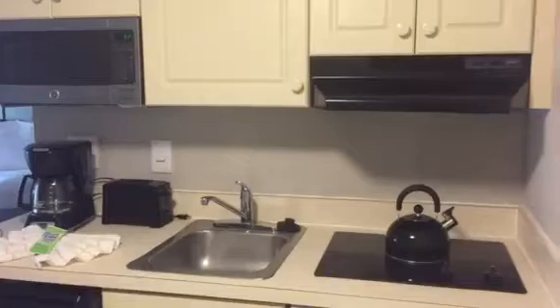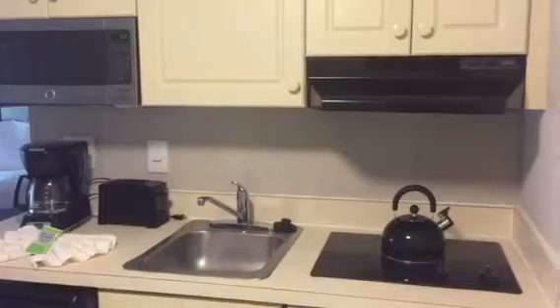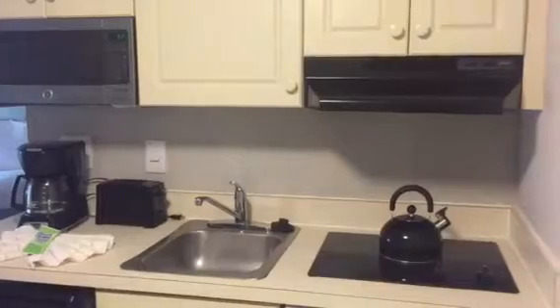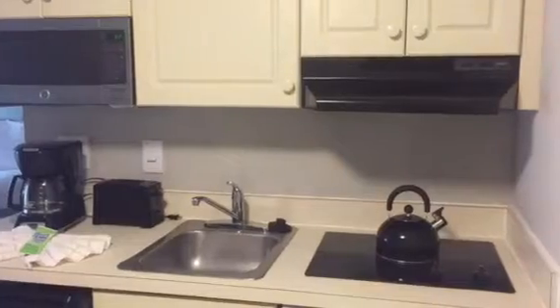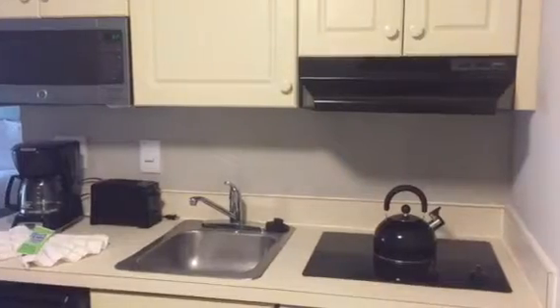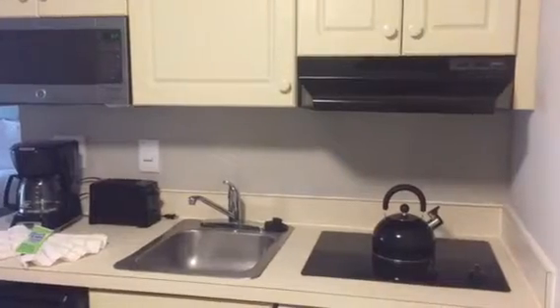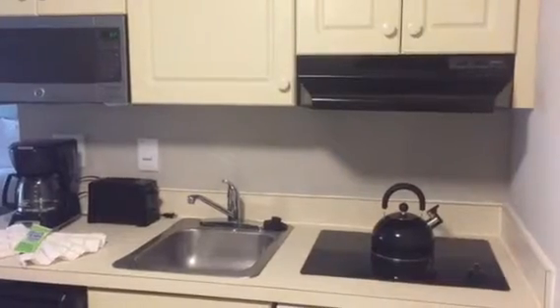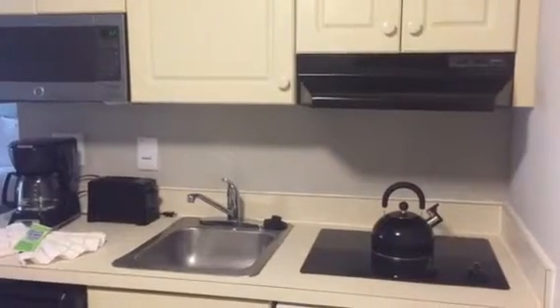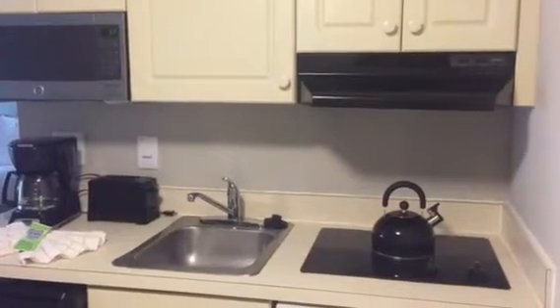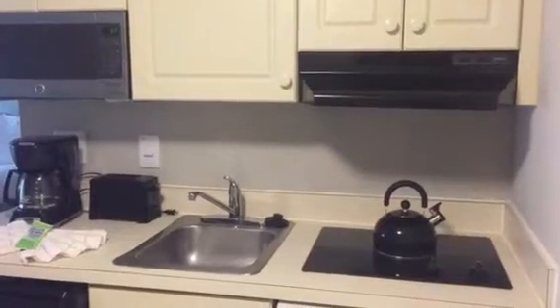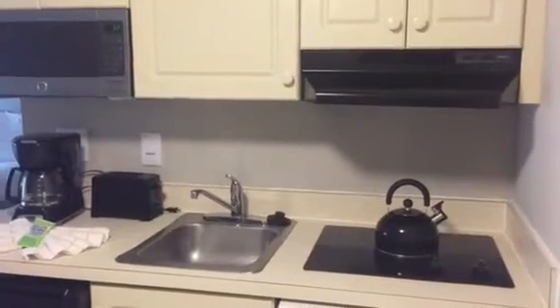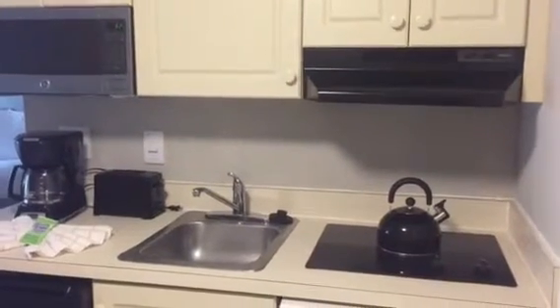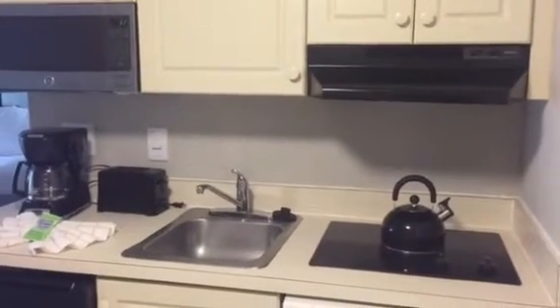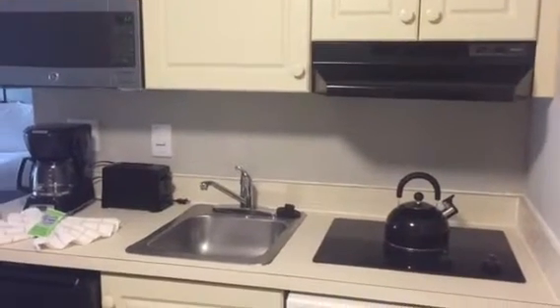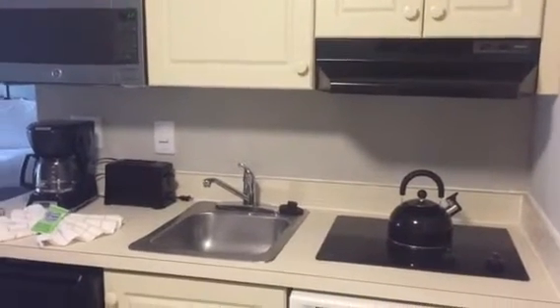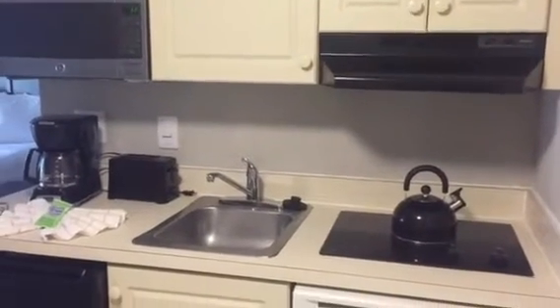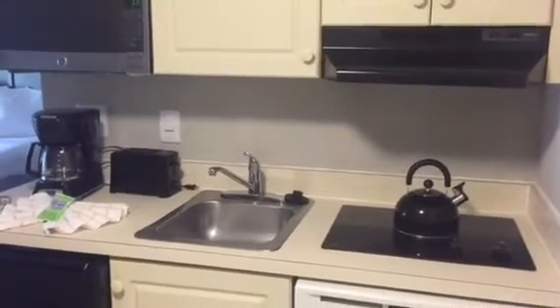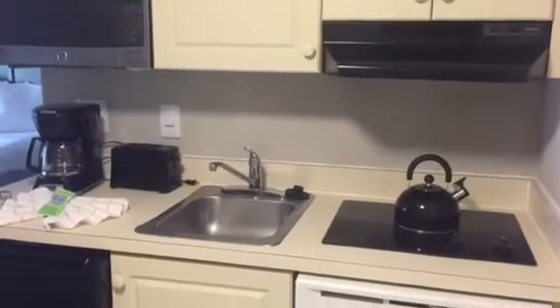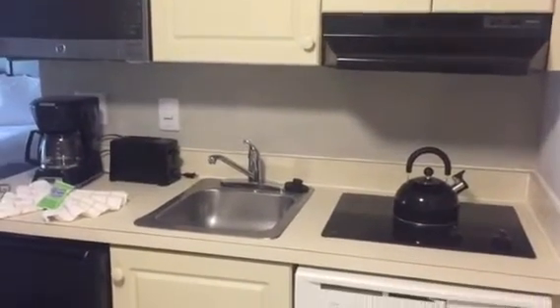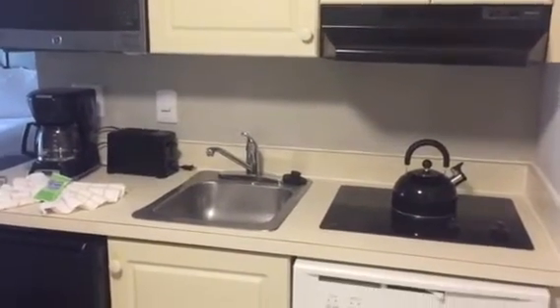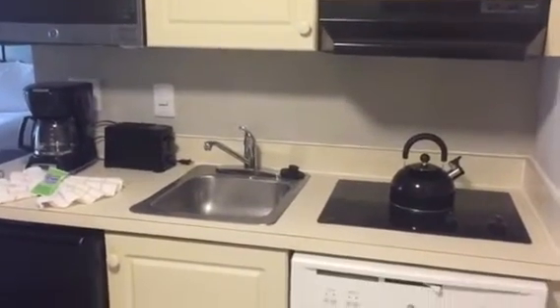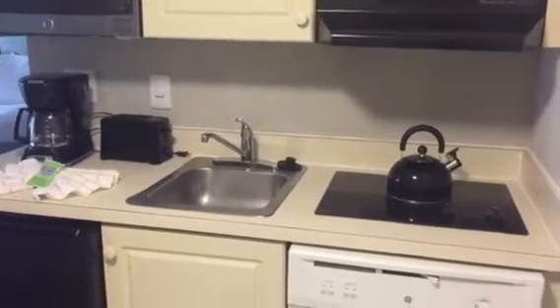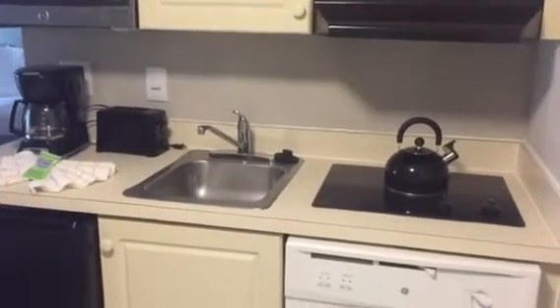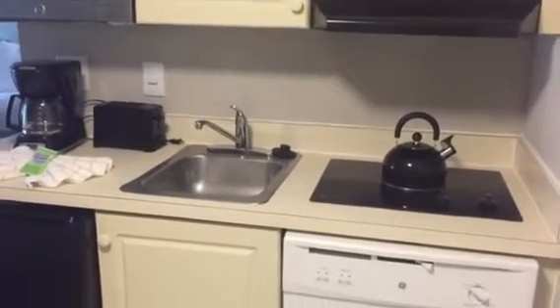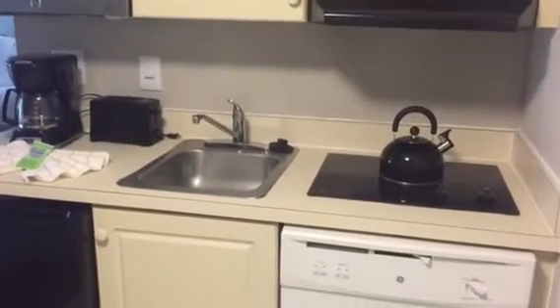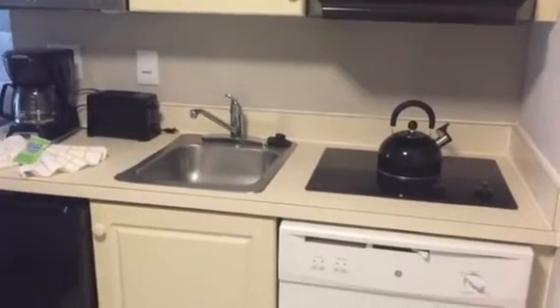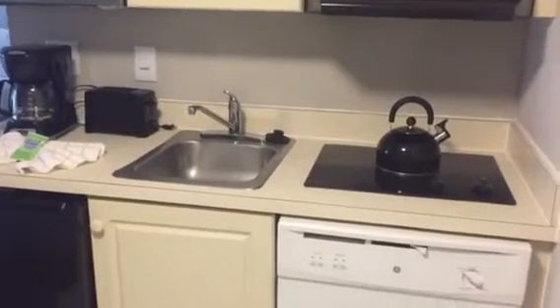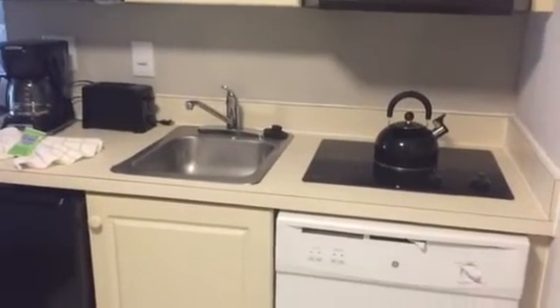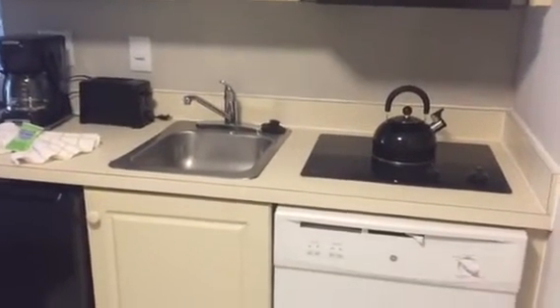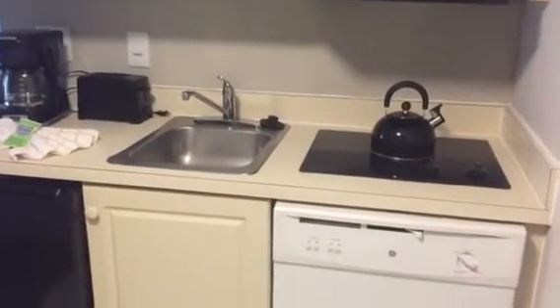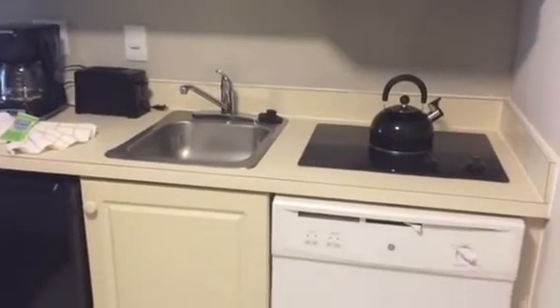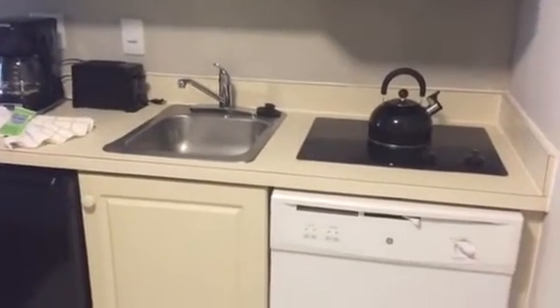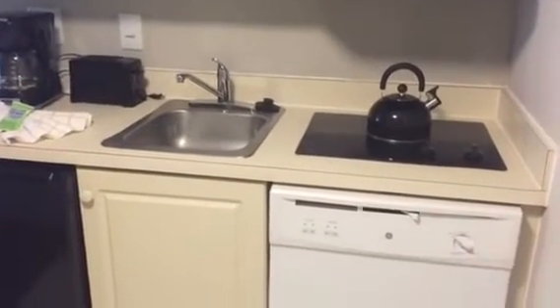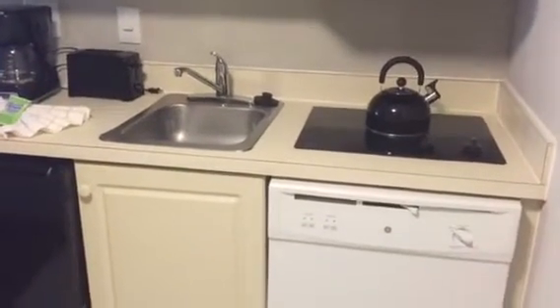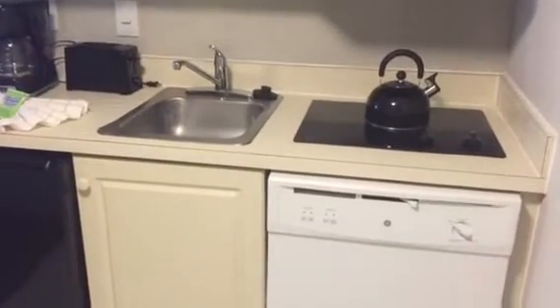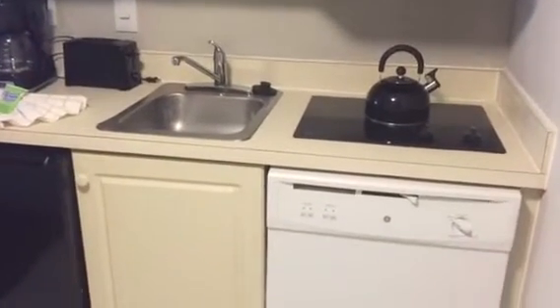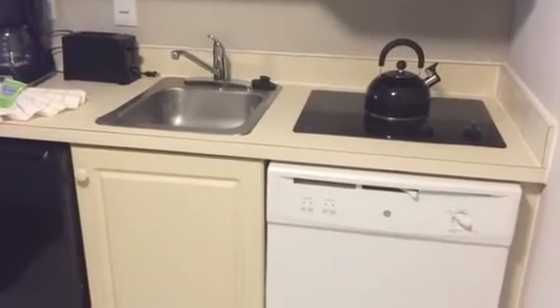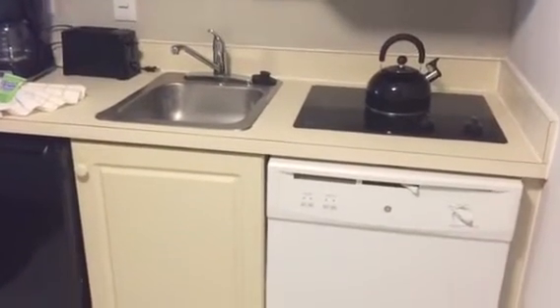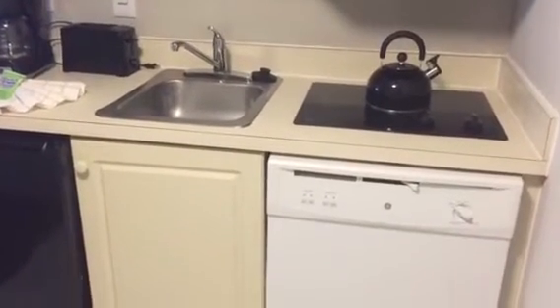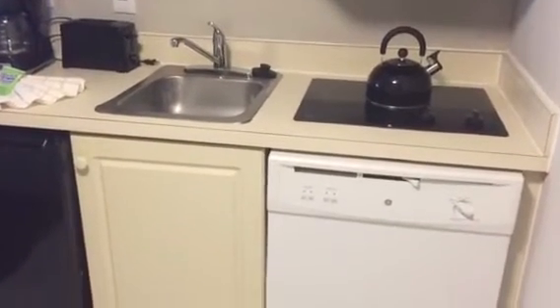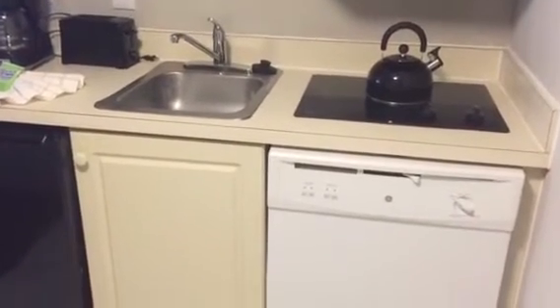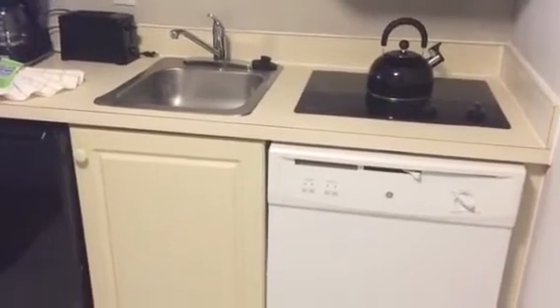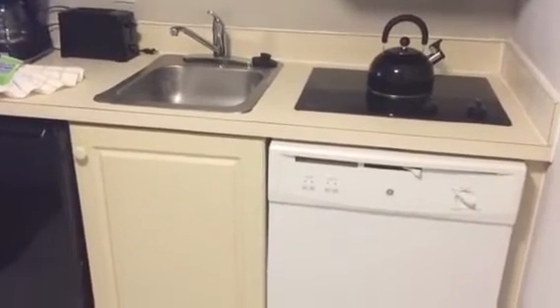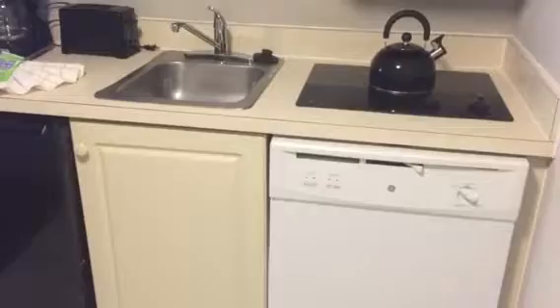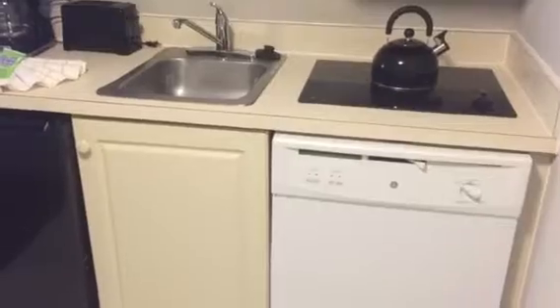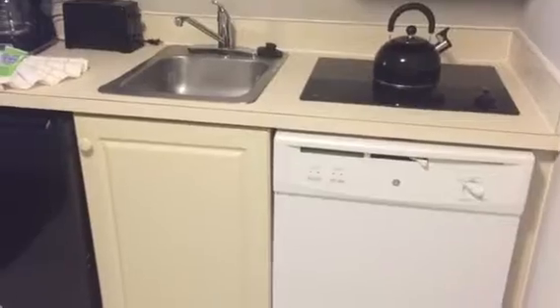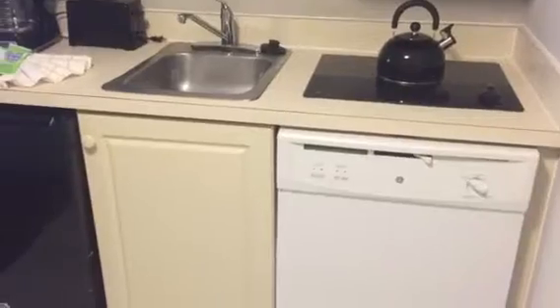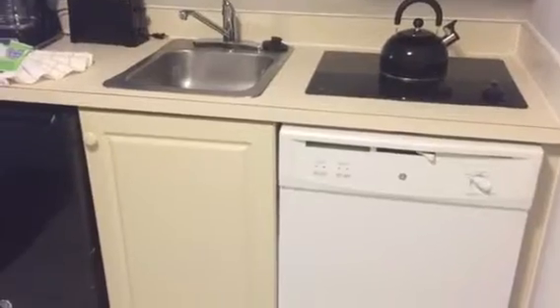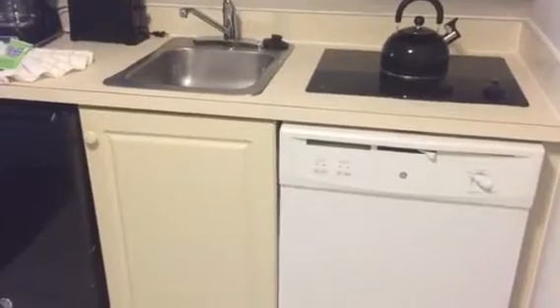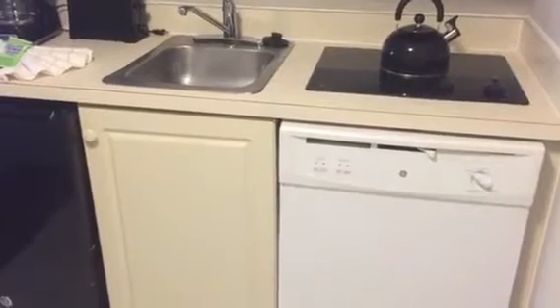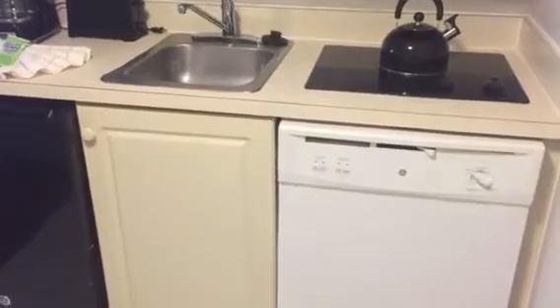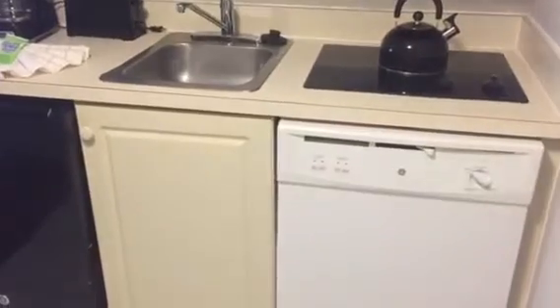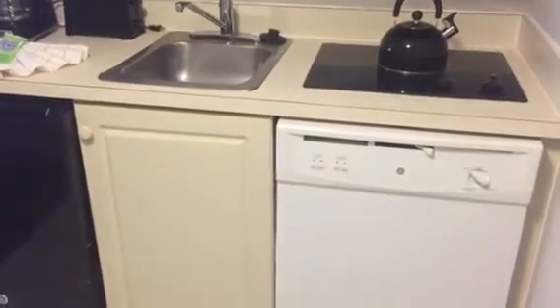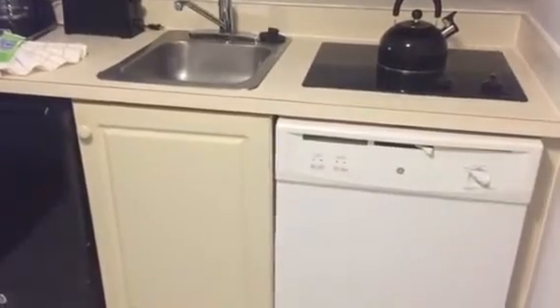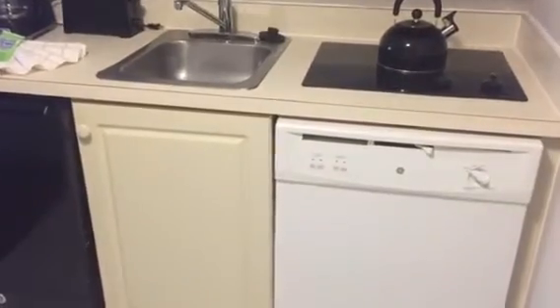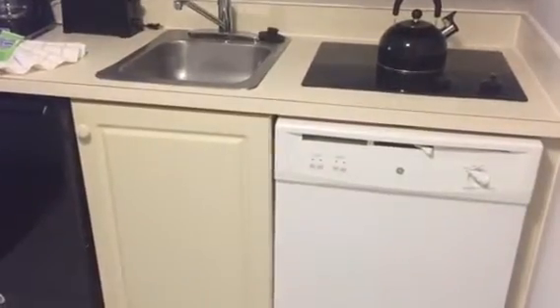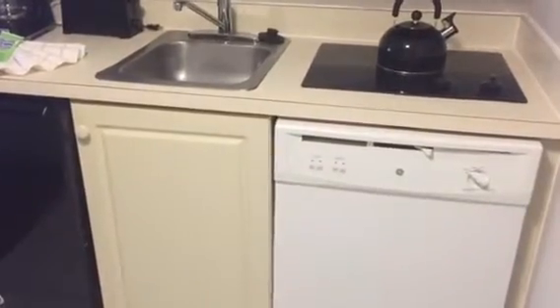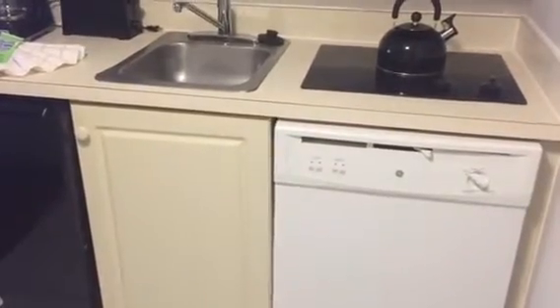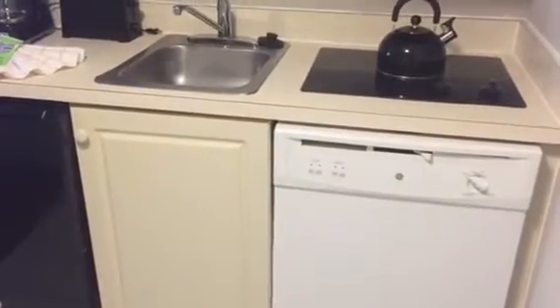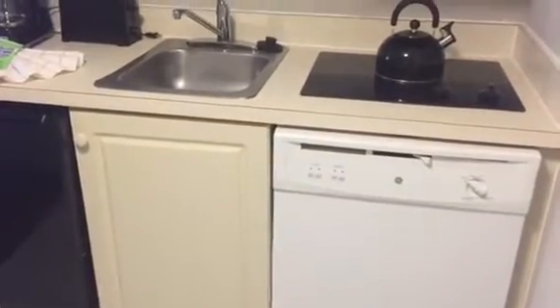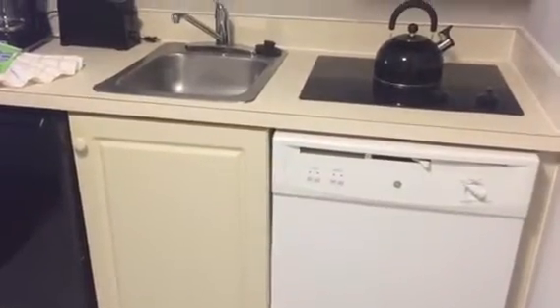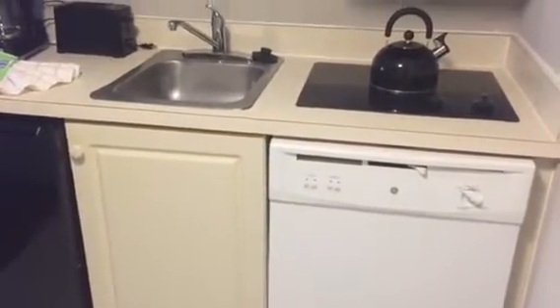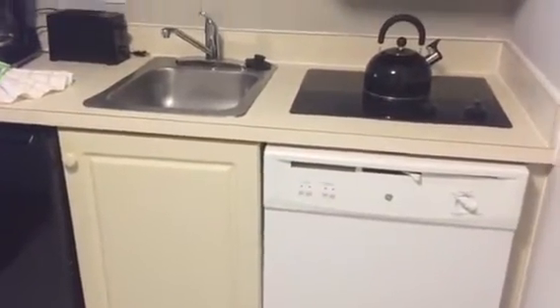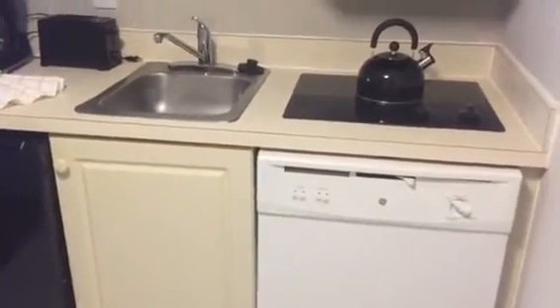This is a video of unit 2512 at the Enclave.